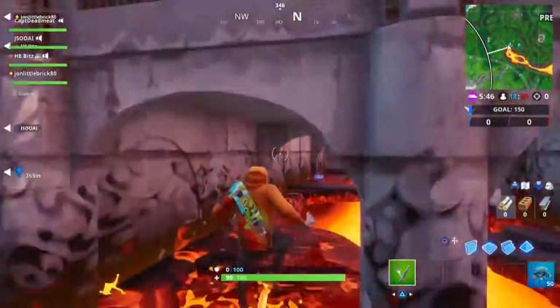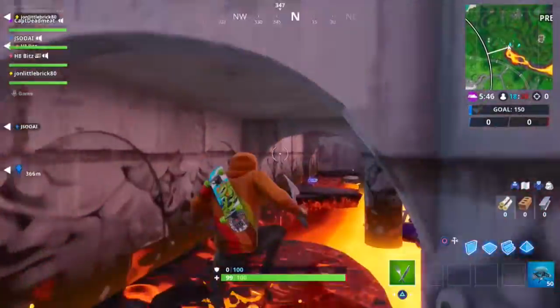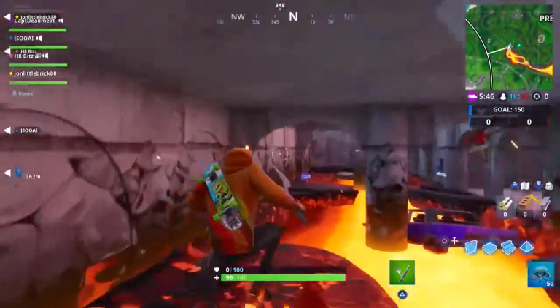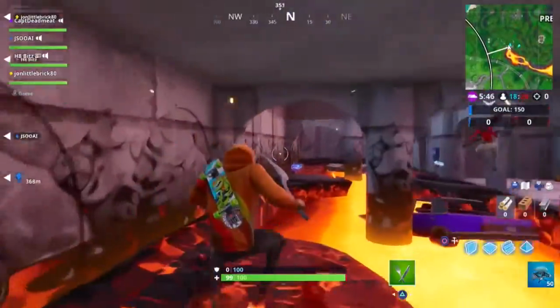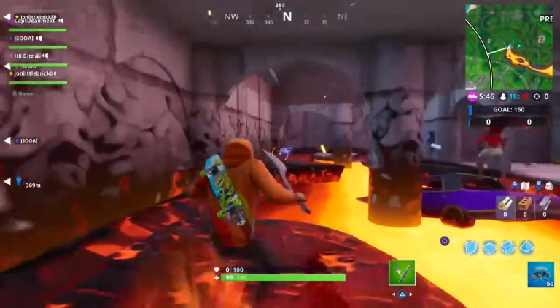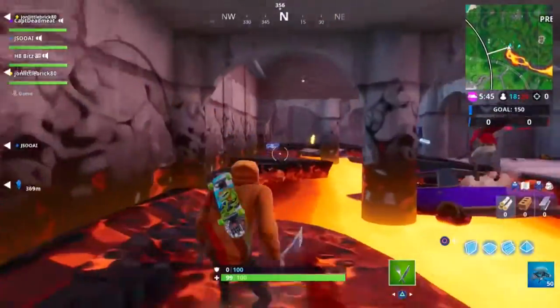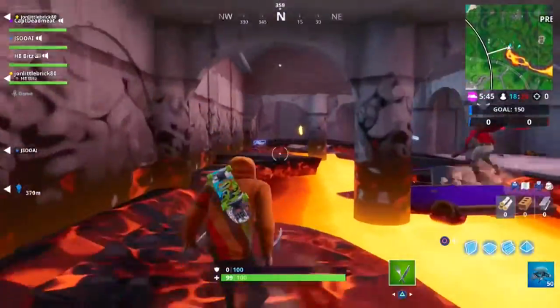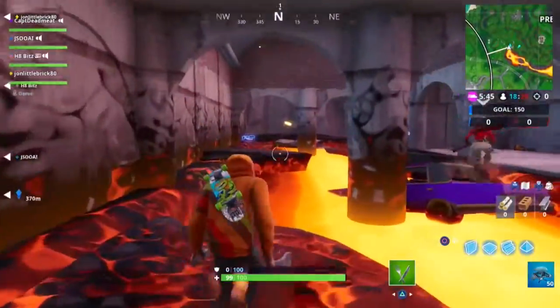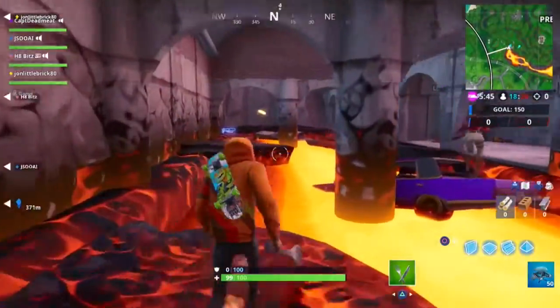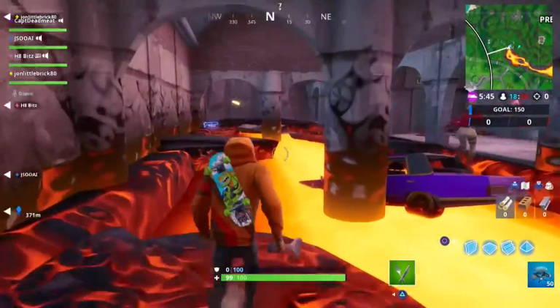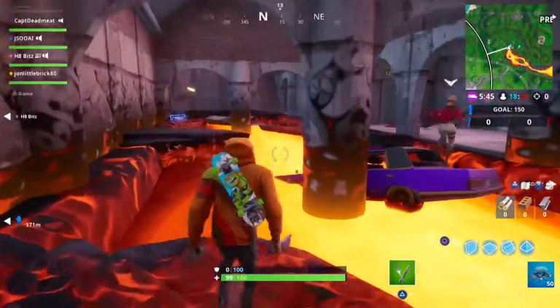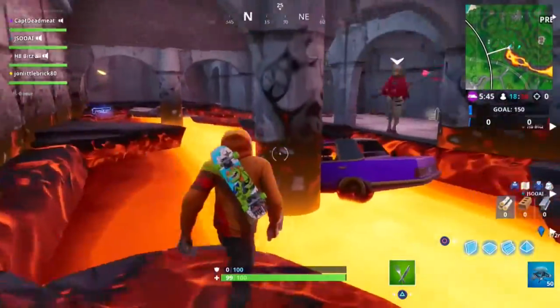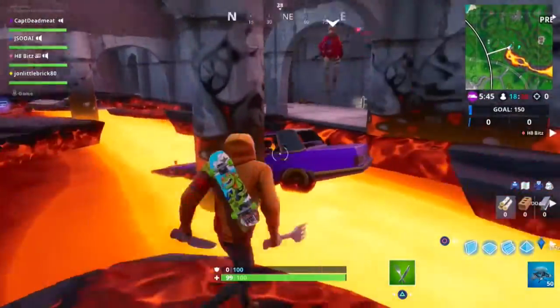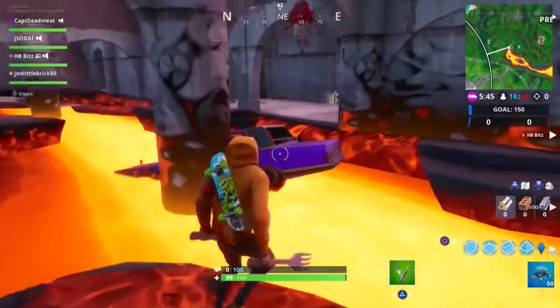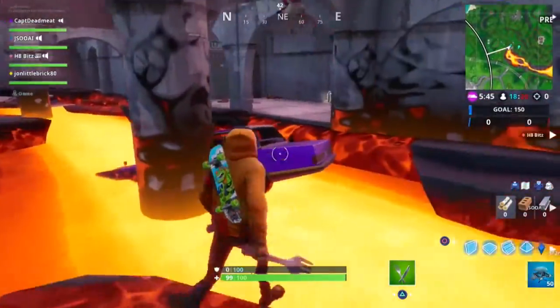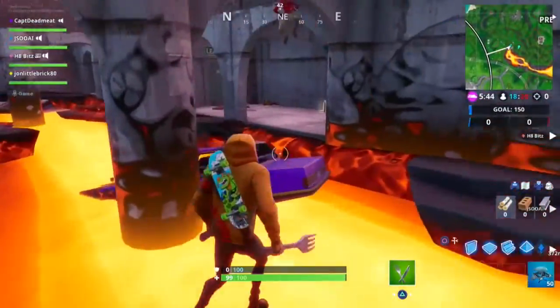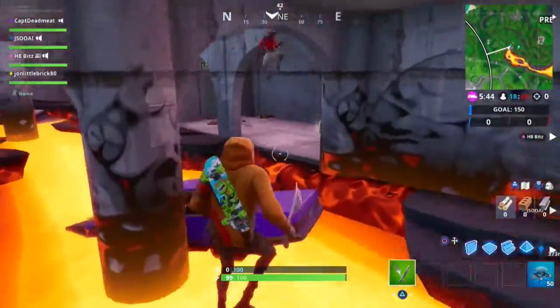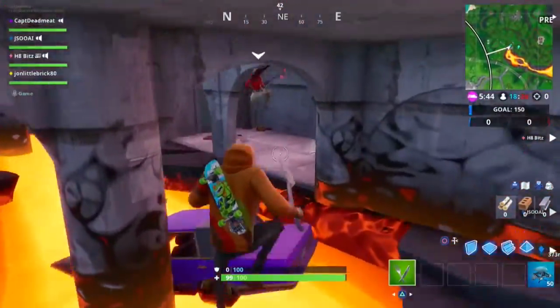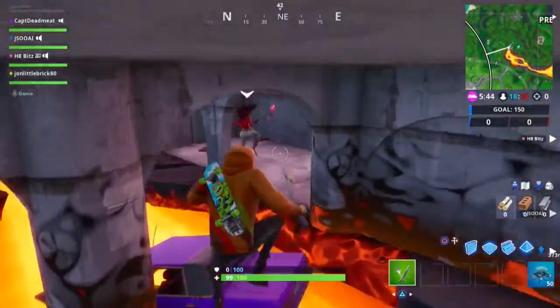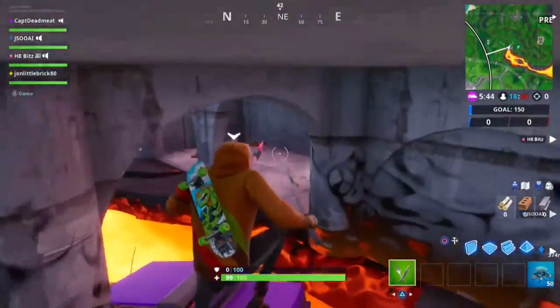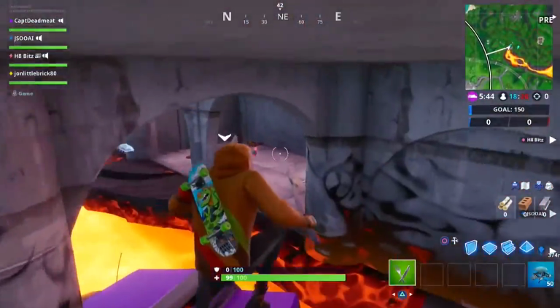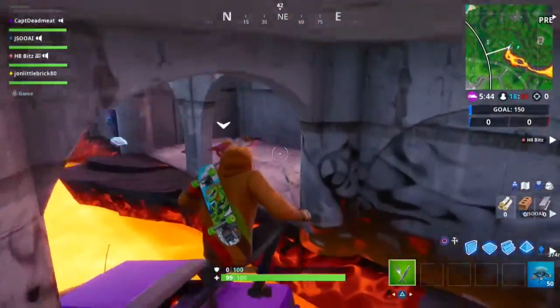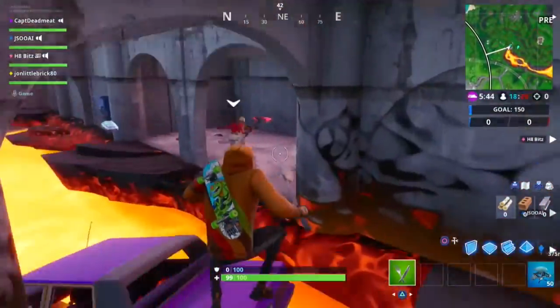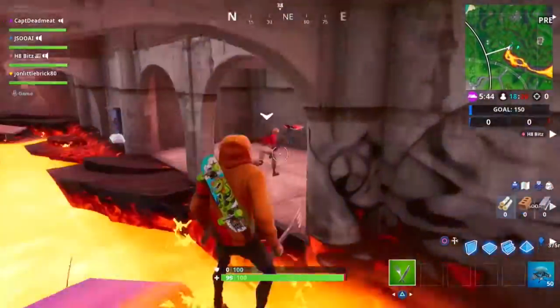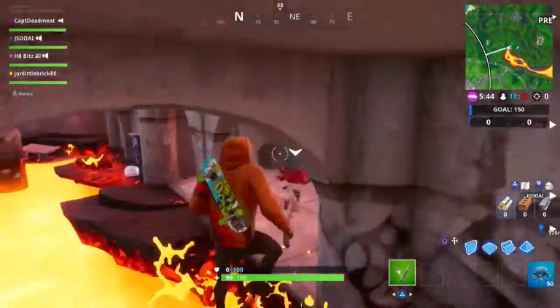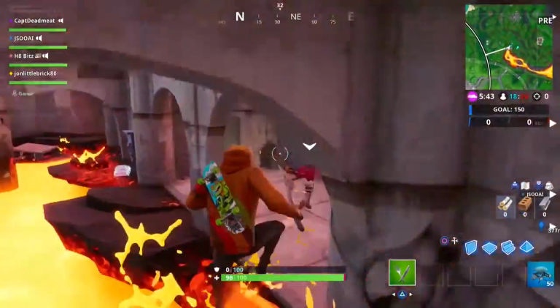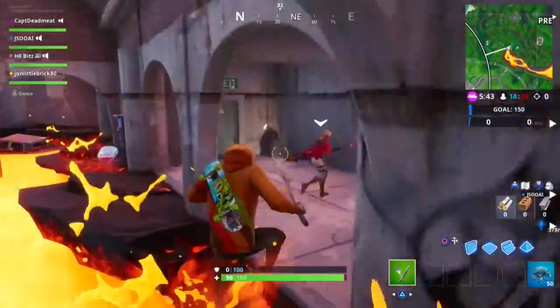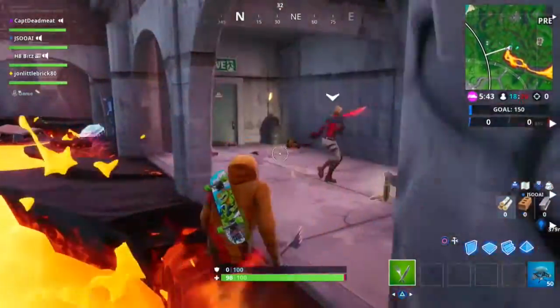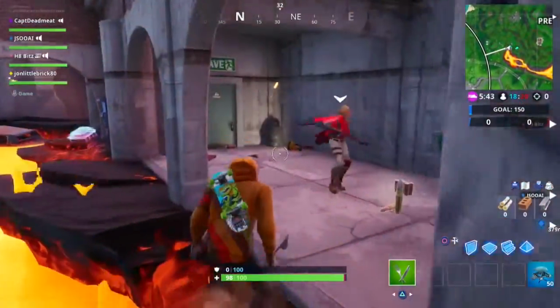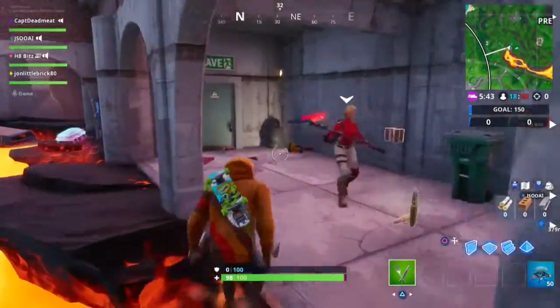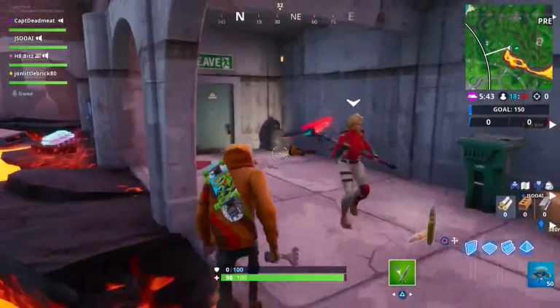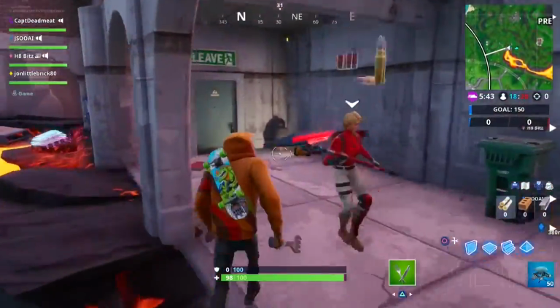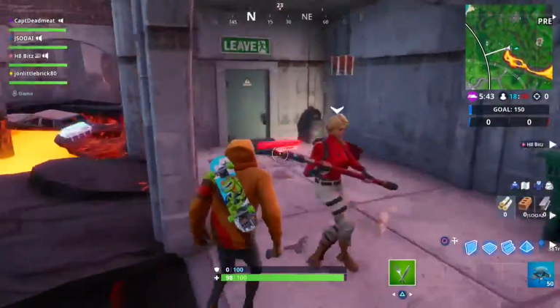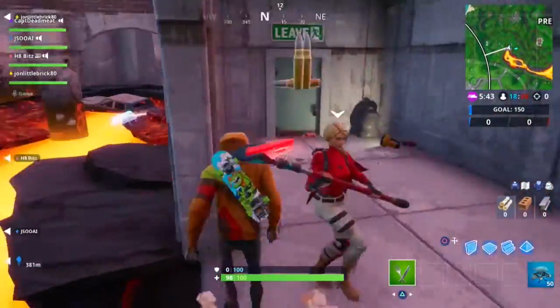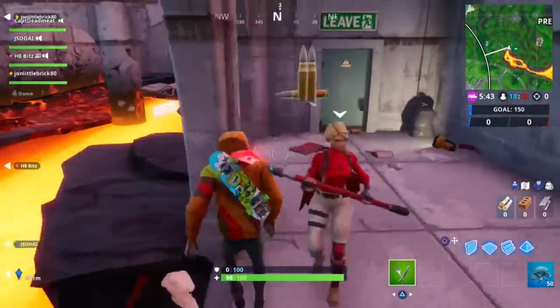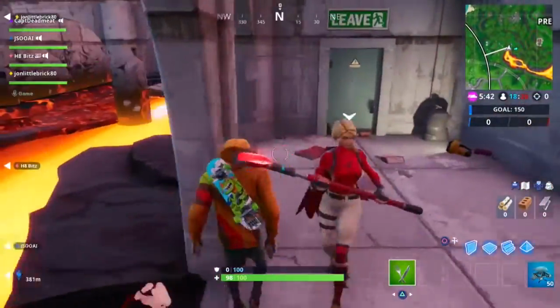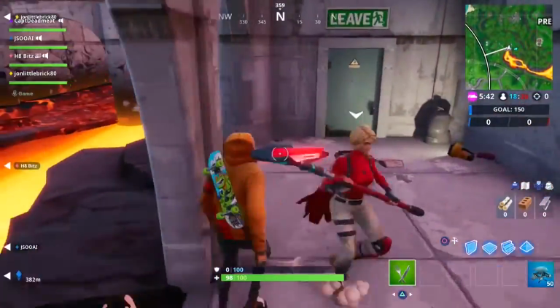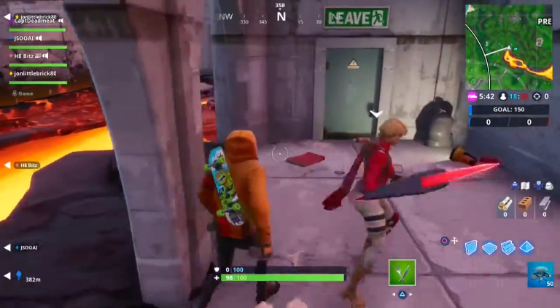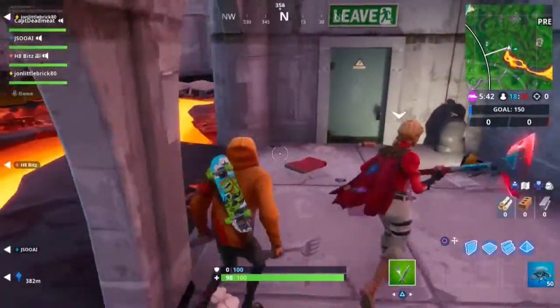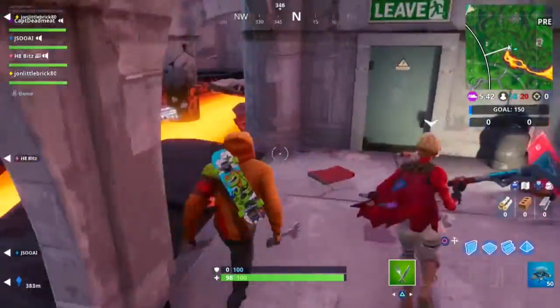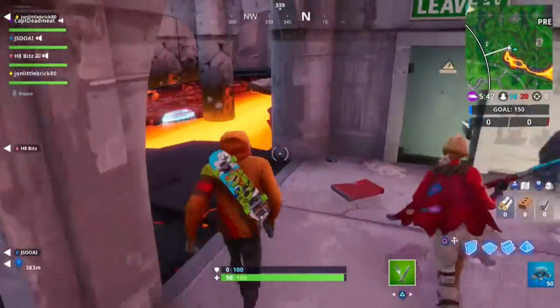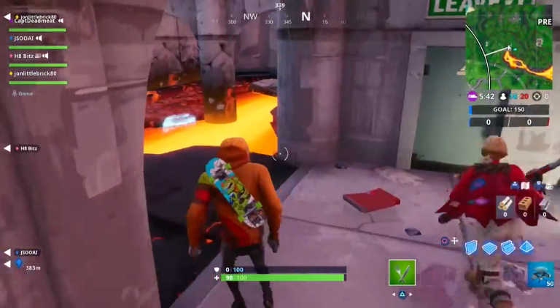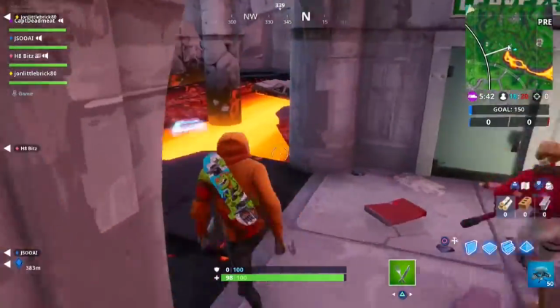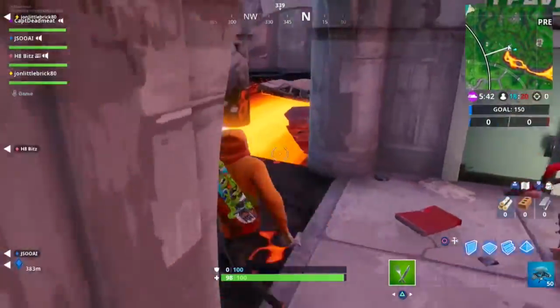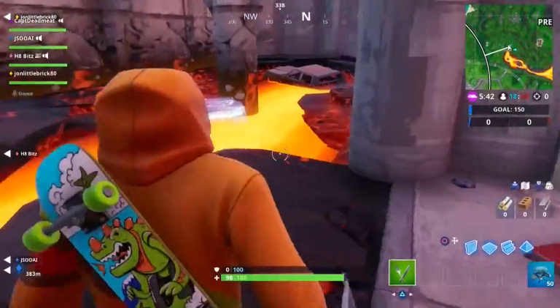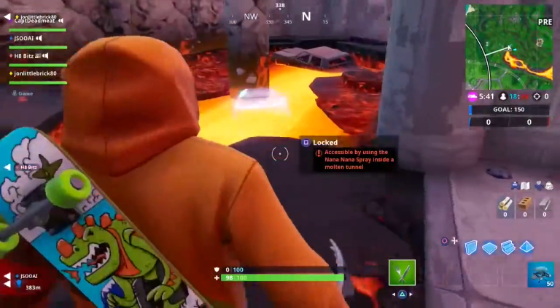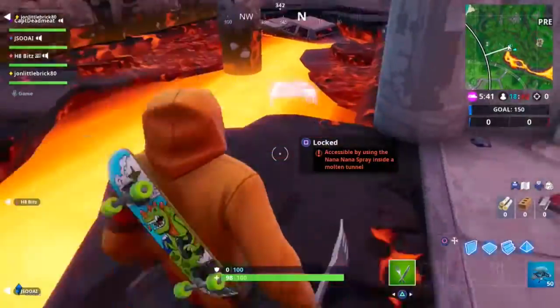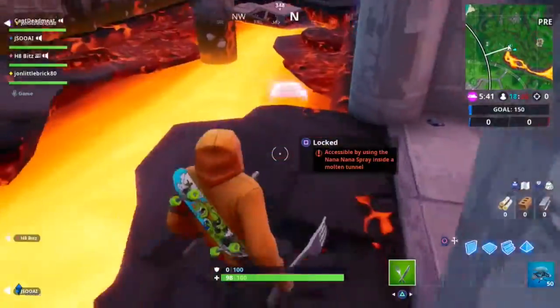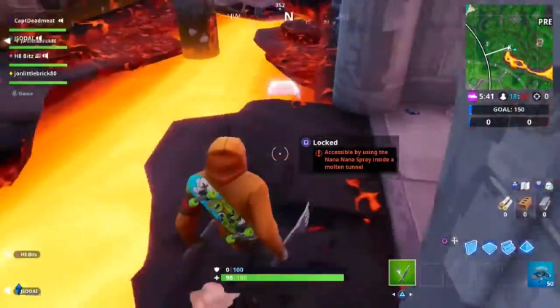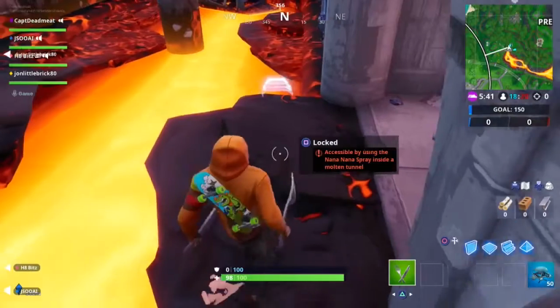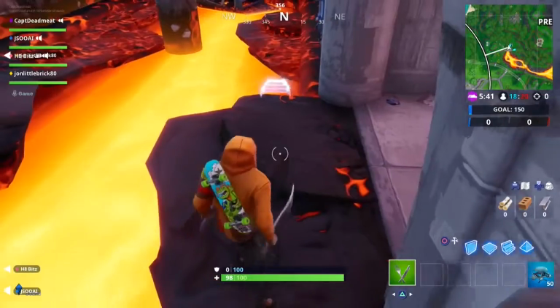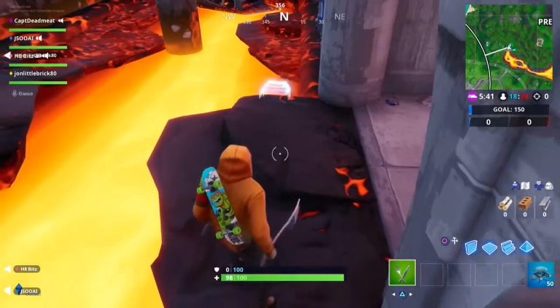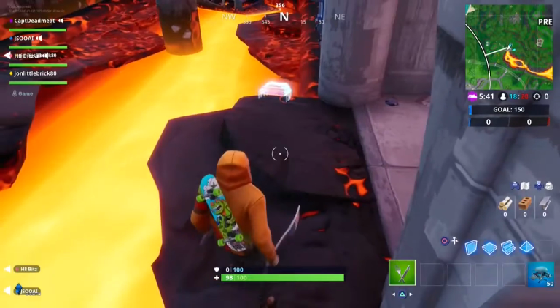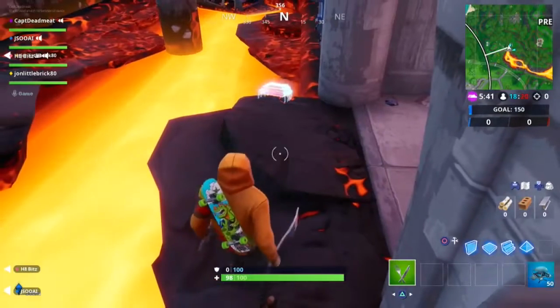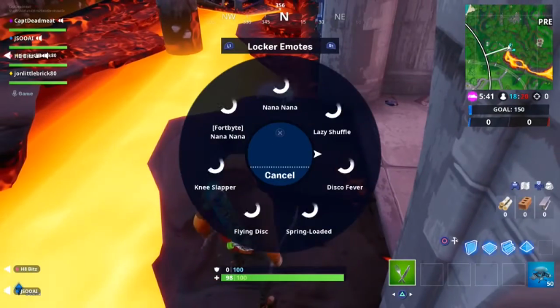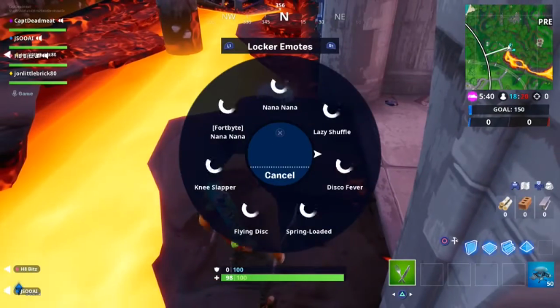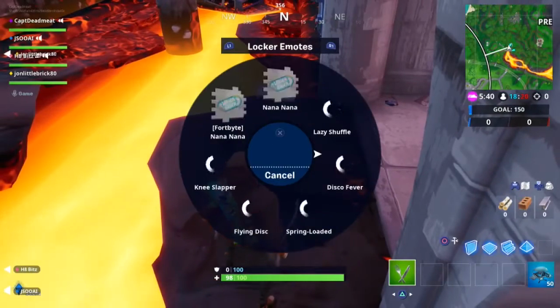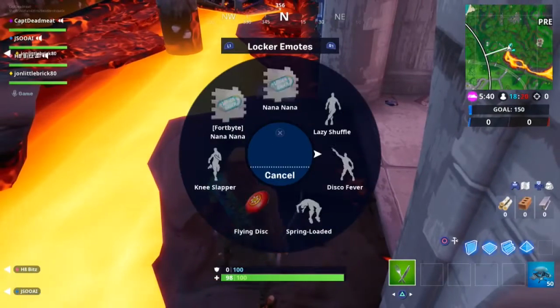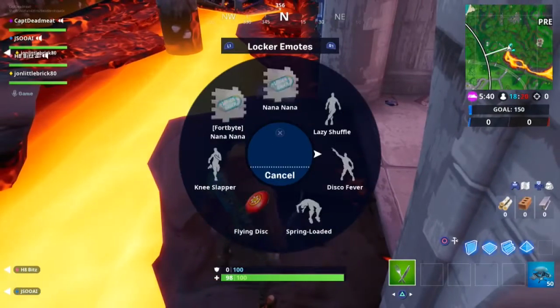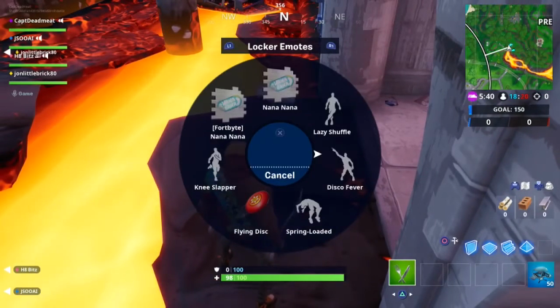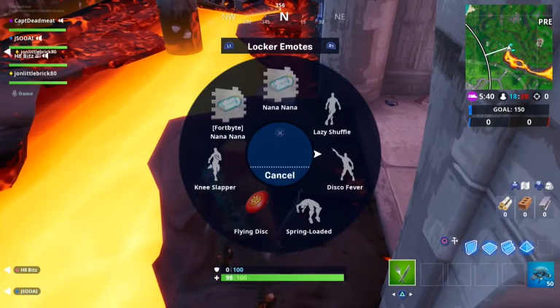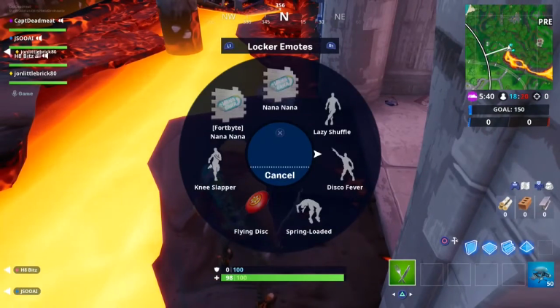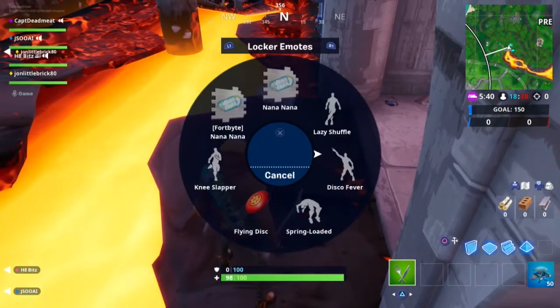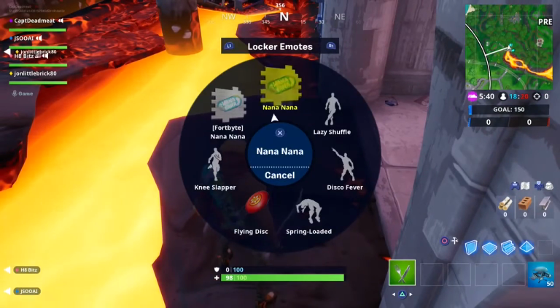On the right-hand side, you'll be able to see the Fortbyte there. Spray down that Na Na Na spray and you'll get access to Fortbyte 12.